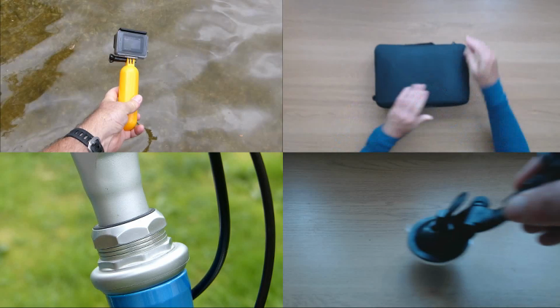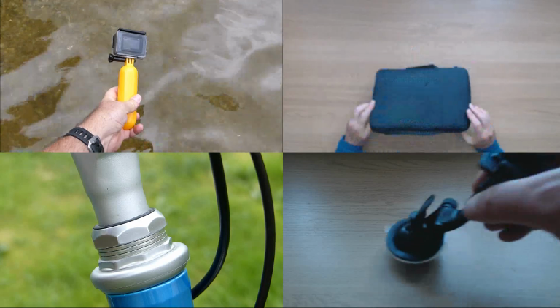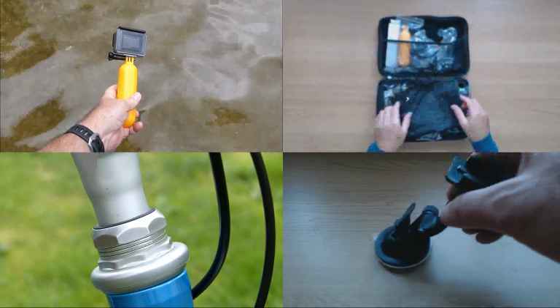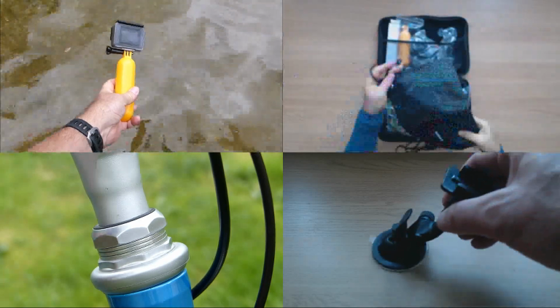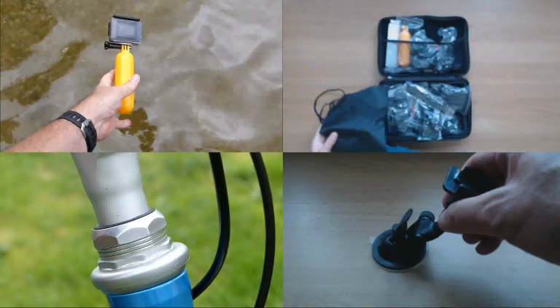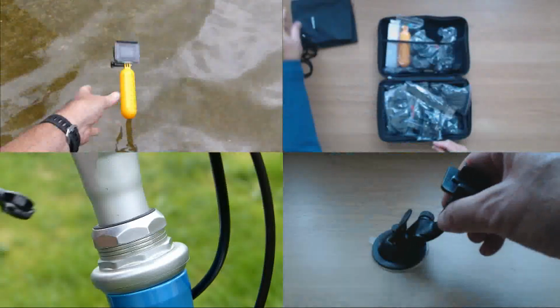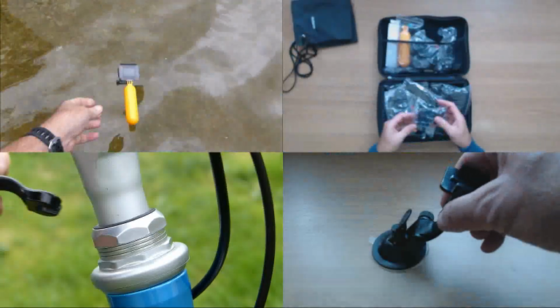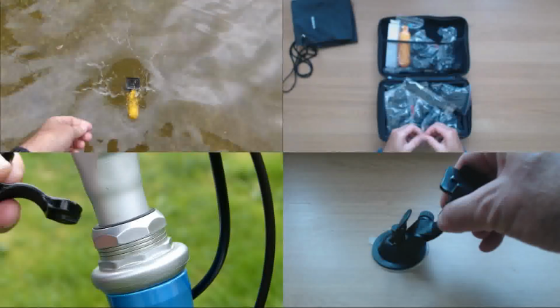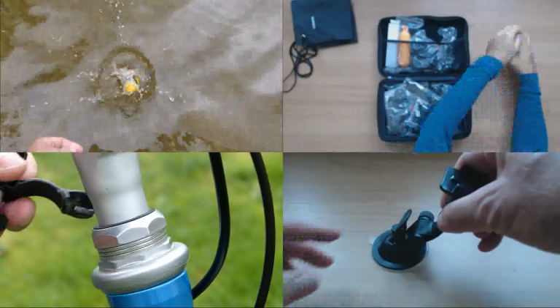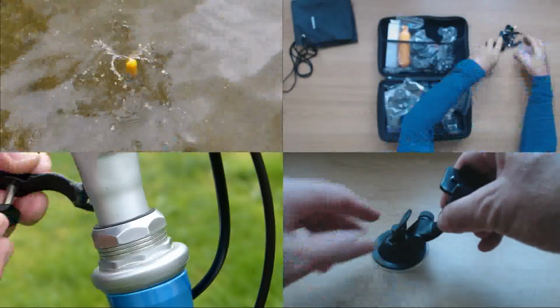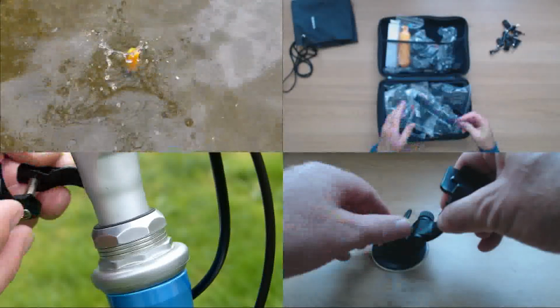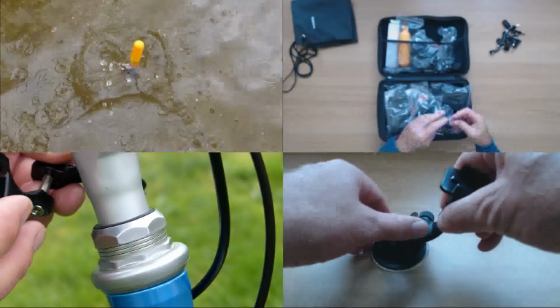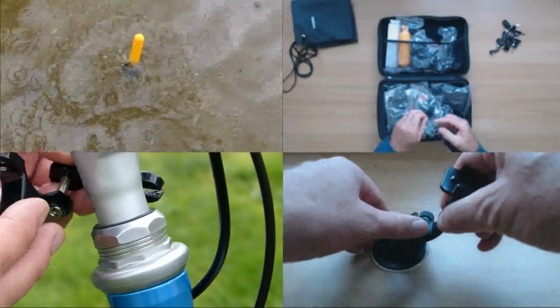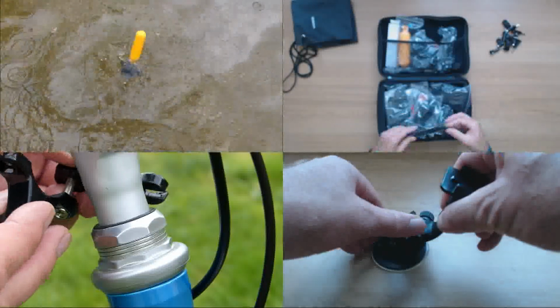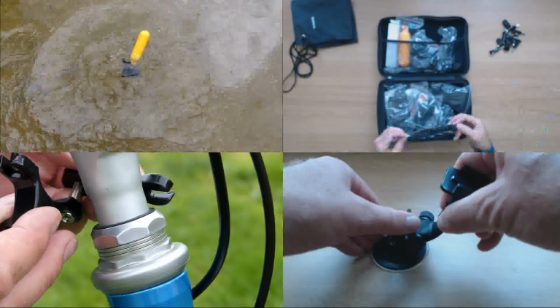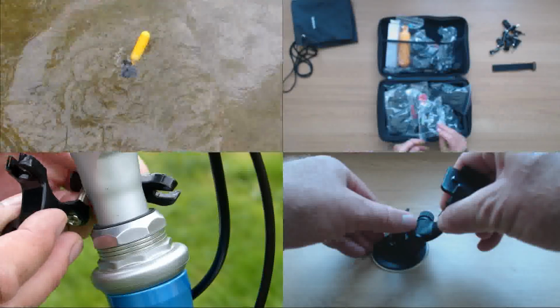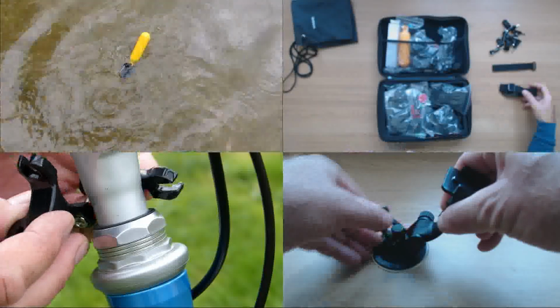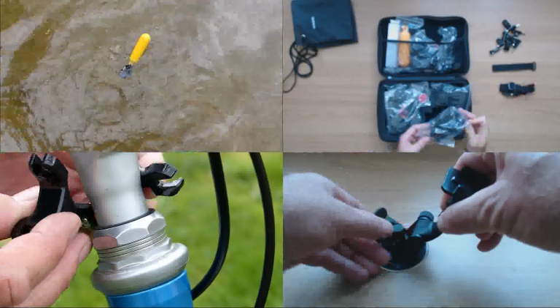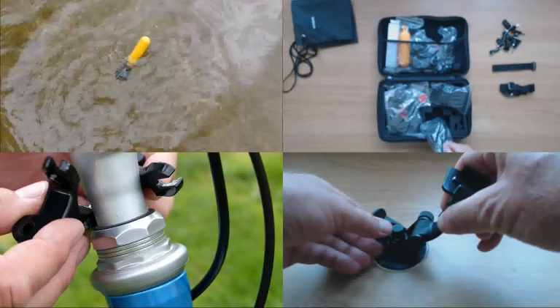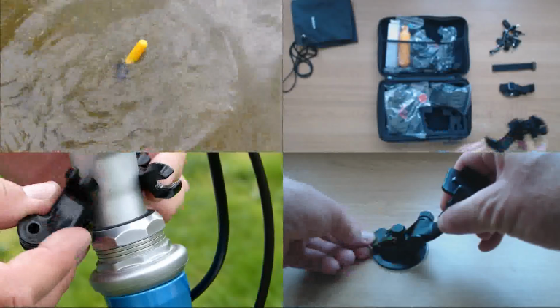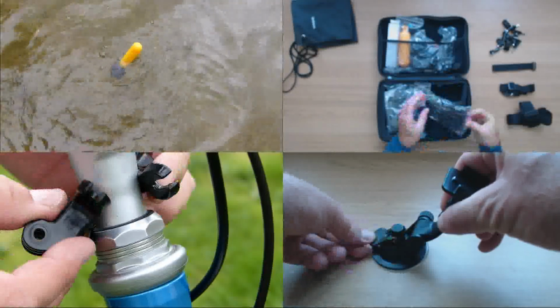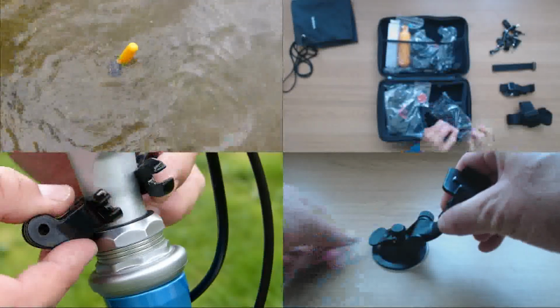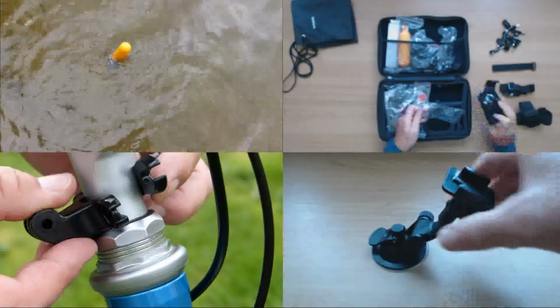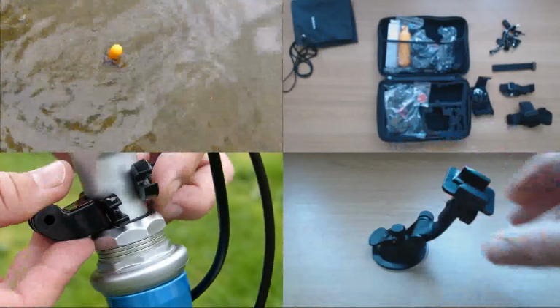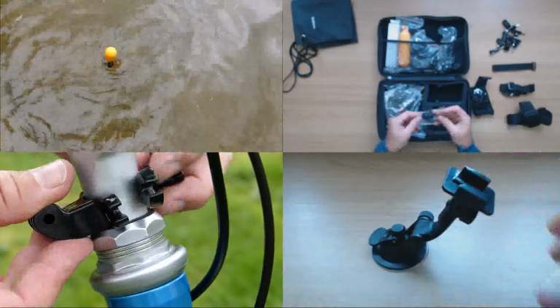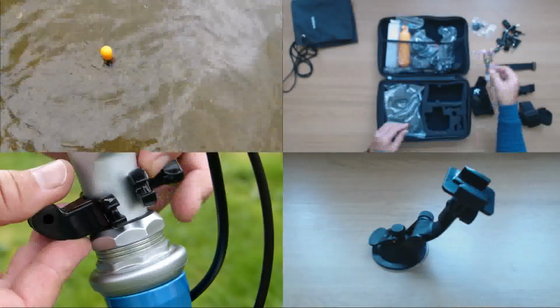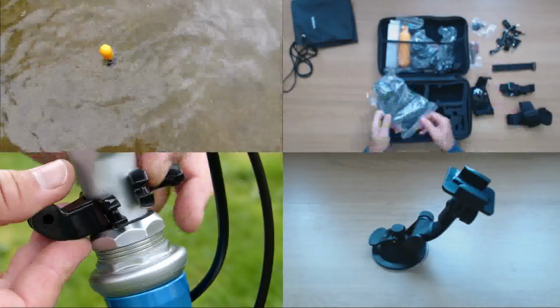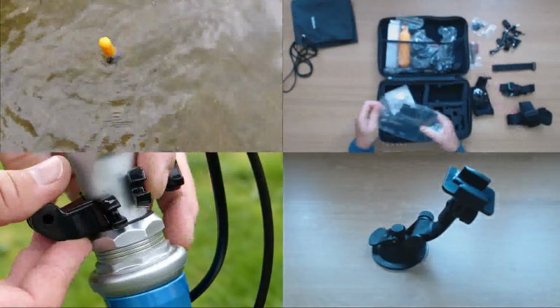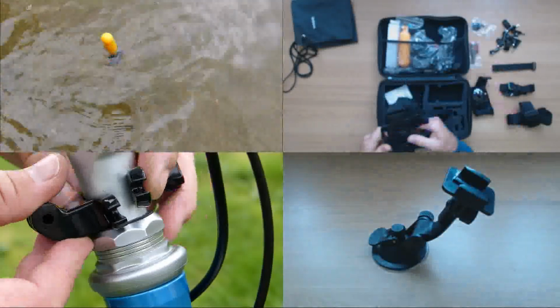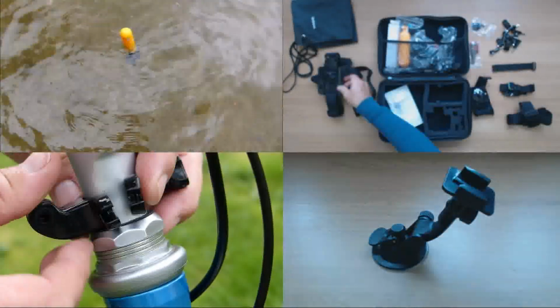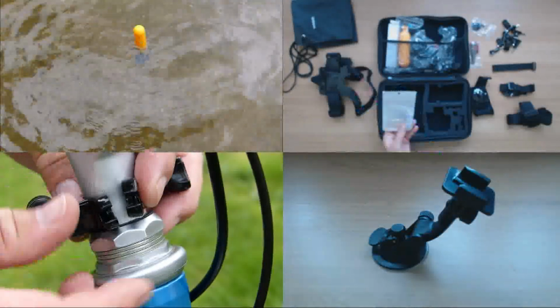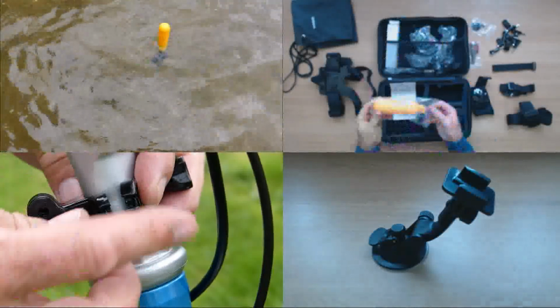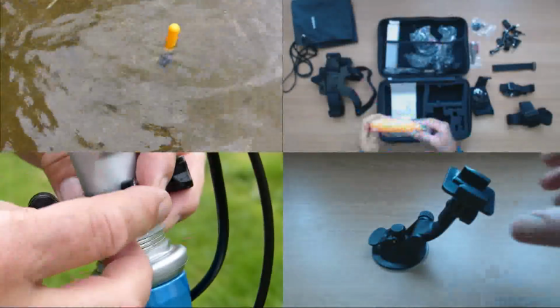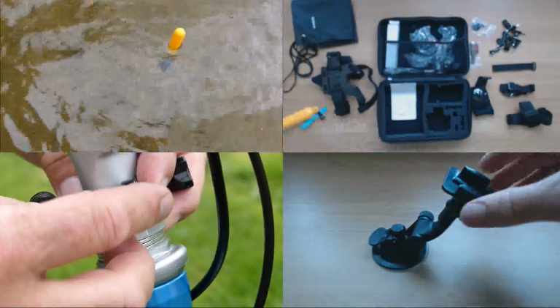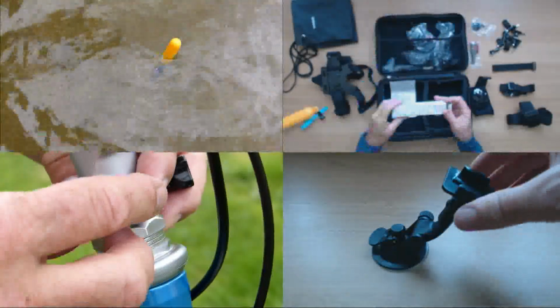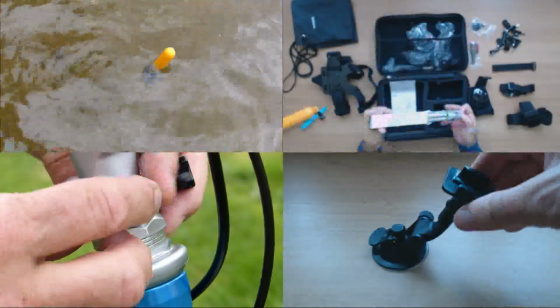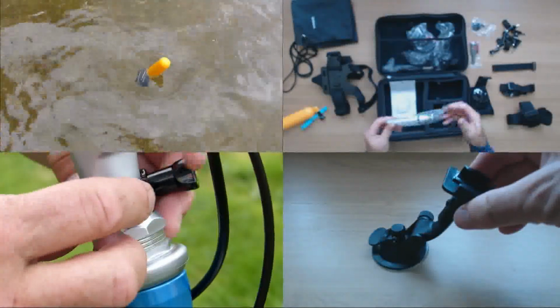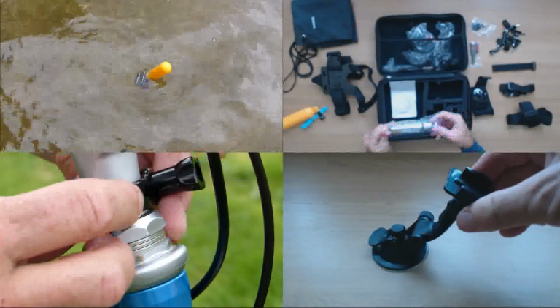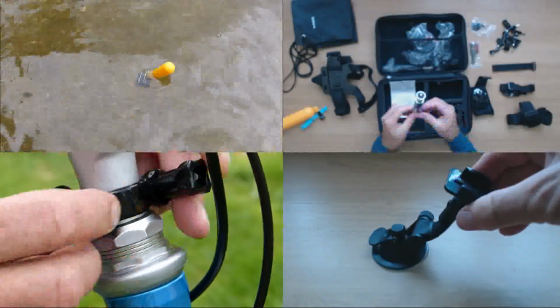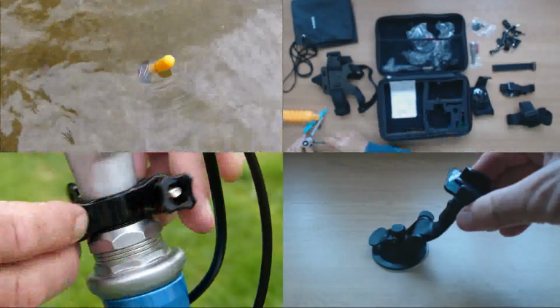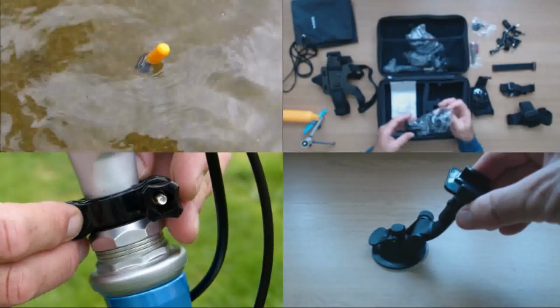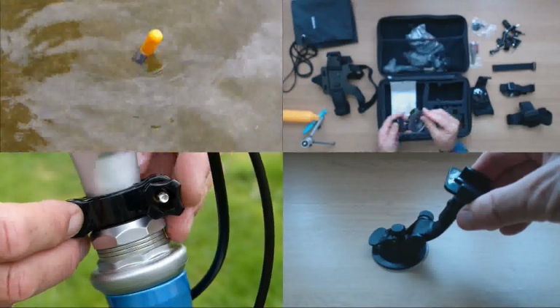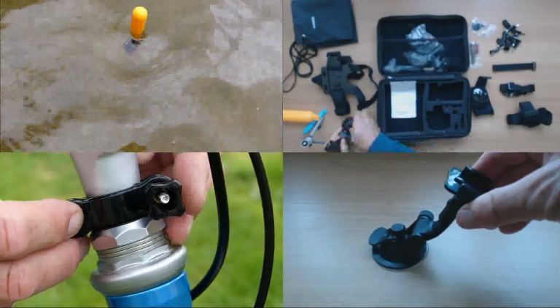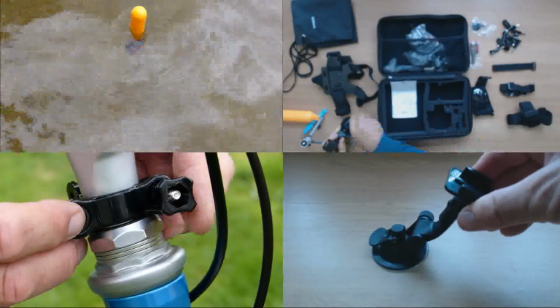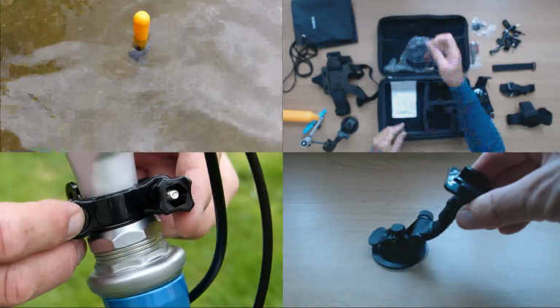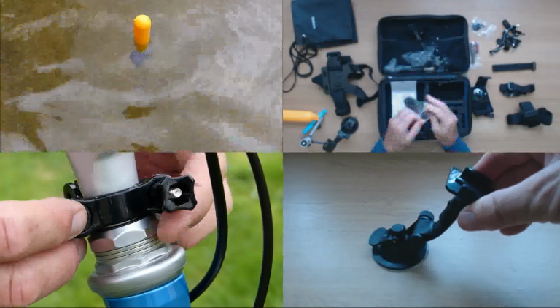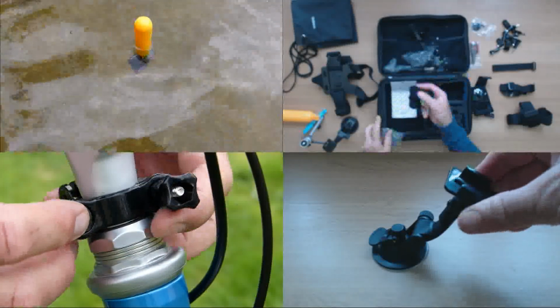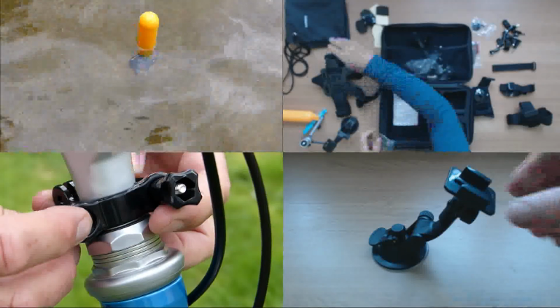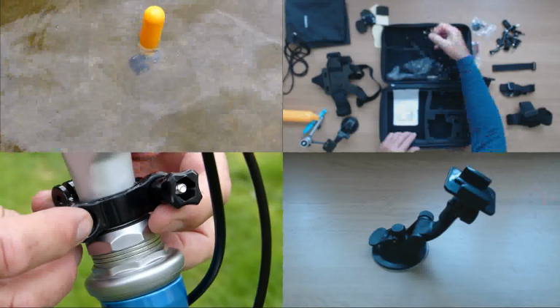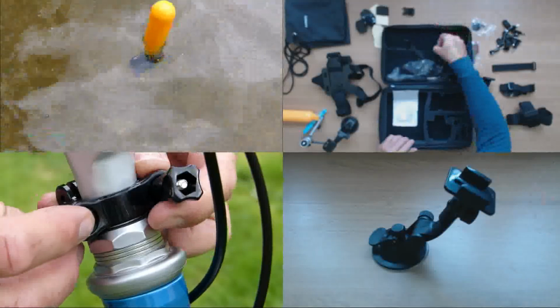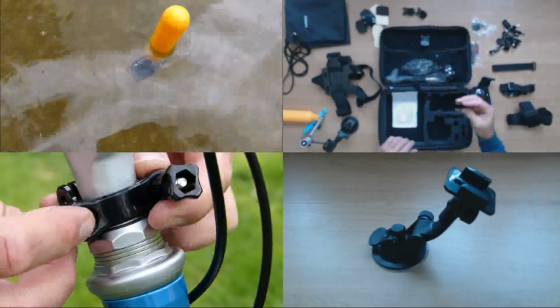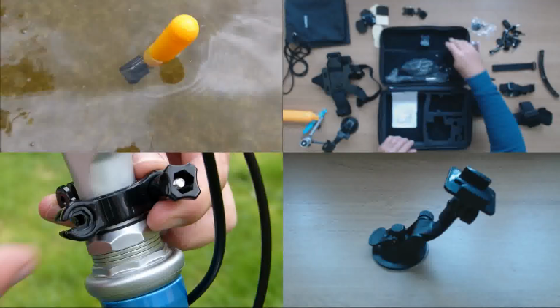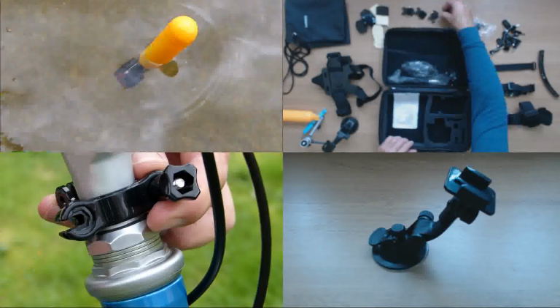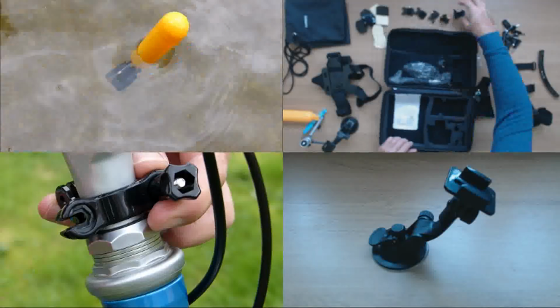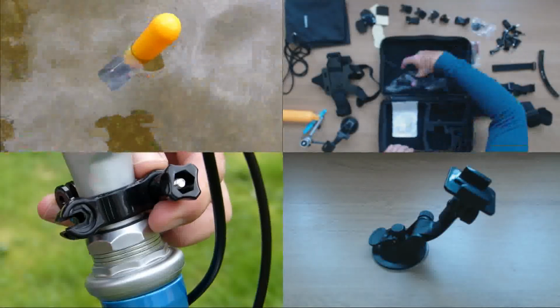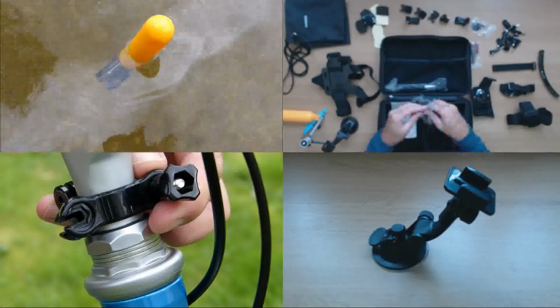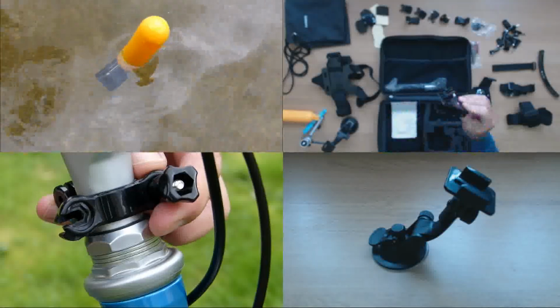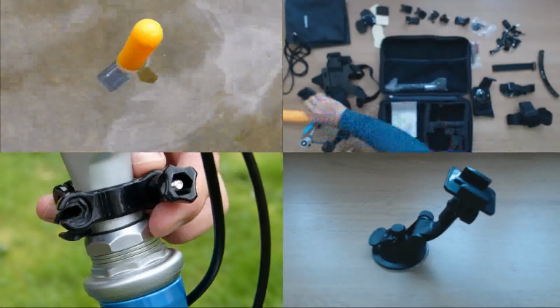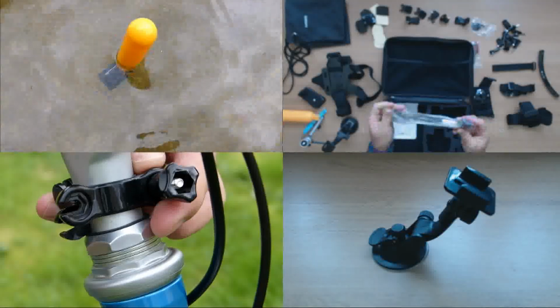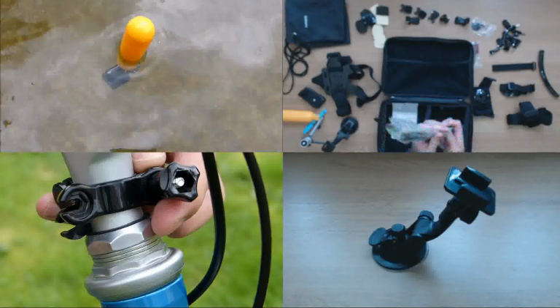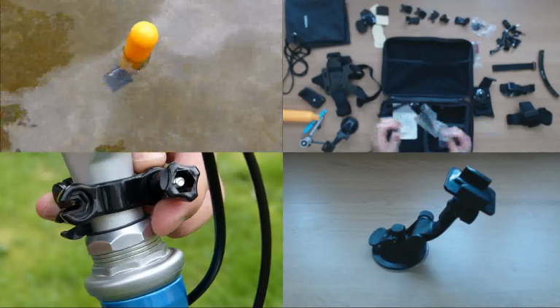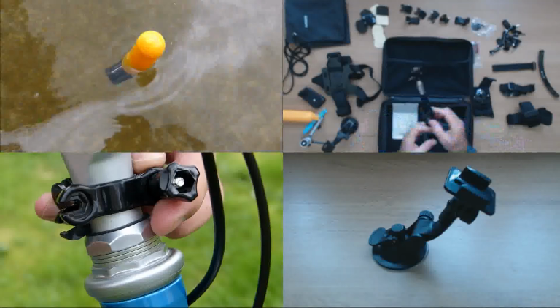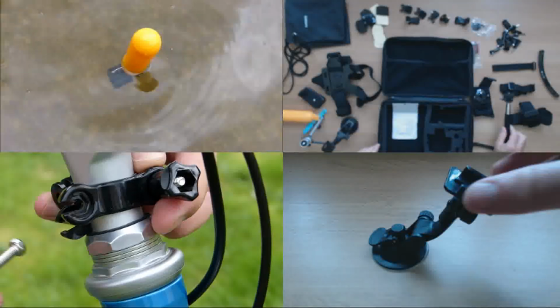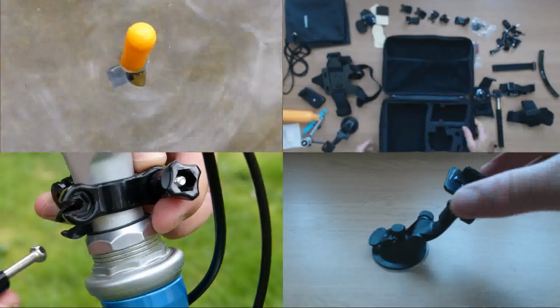Hi guys, welcome to Techie DIY. I'm Nigel and in this video I'm going to look at the Grilleves 50-in-1 GoPro Accessory Kit.